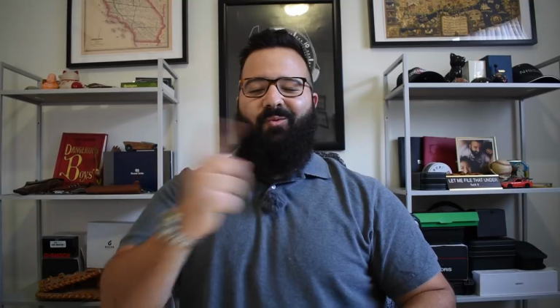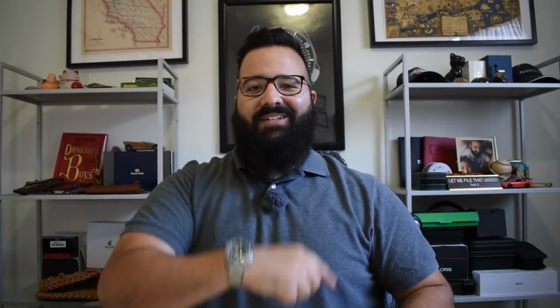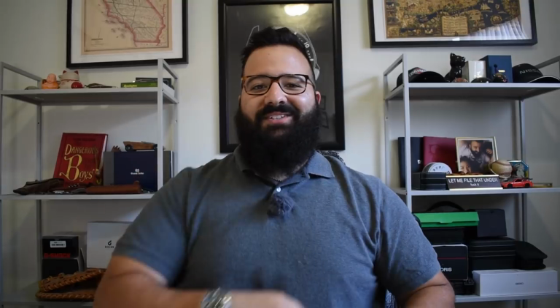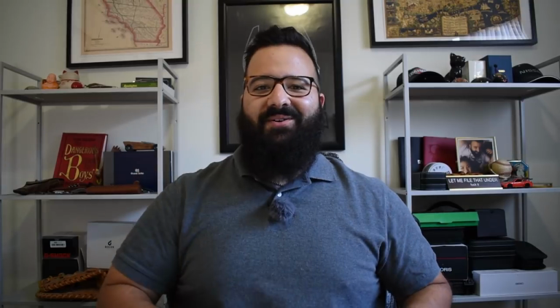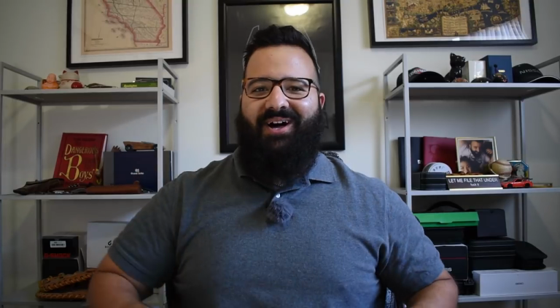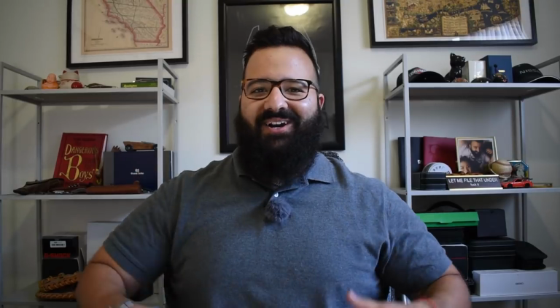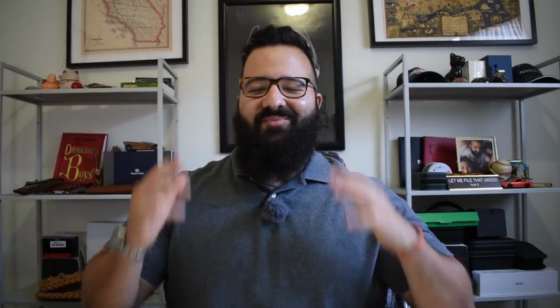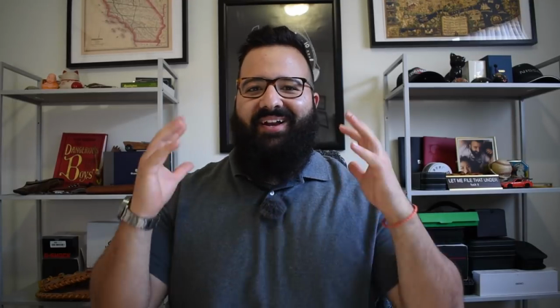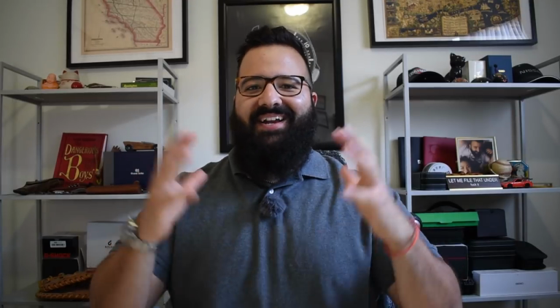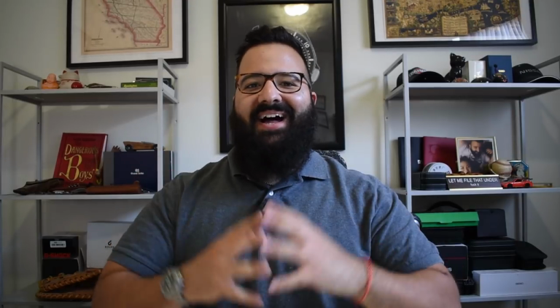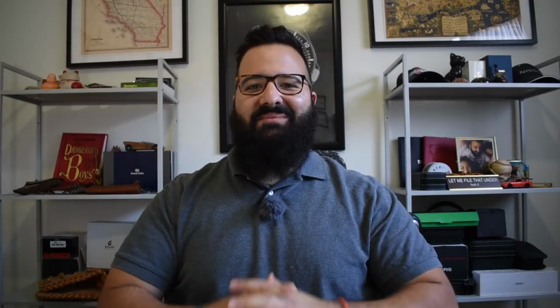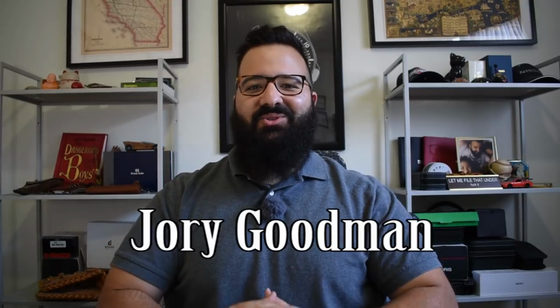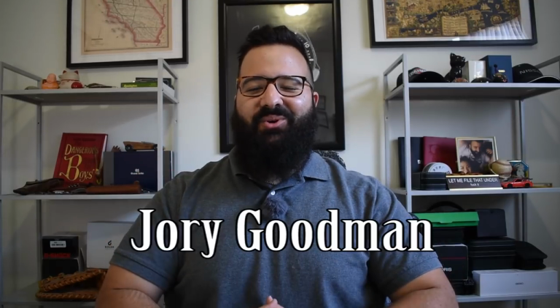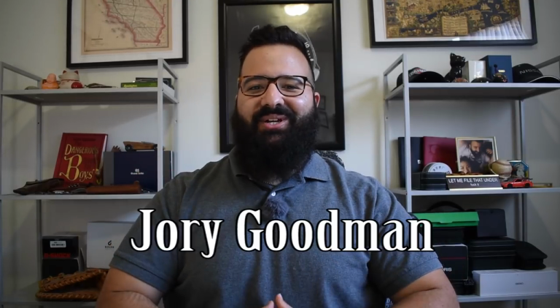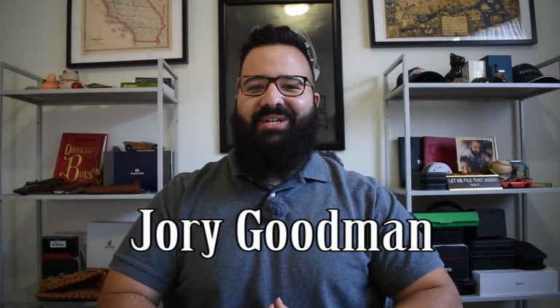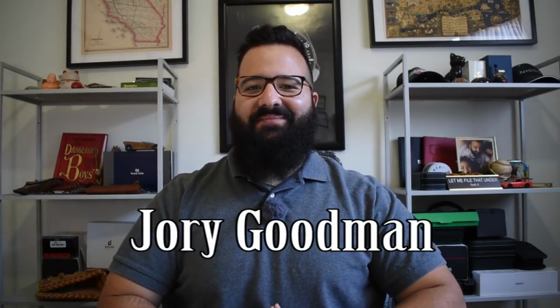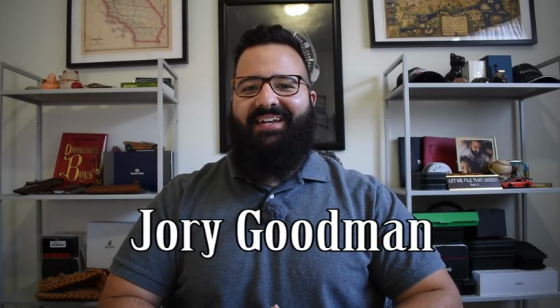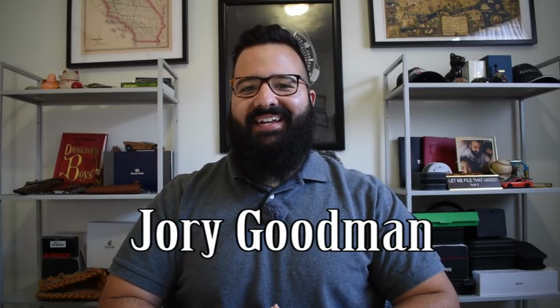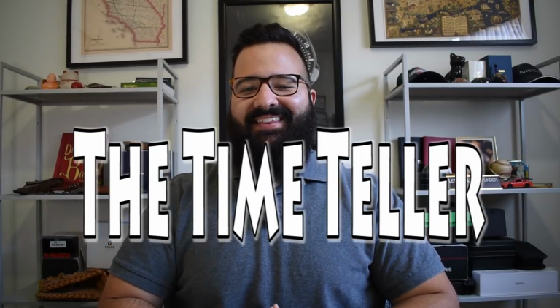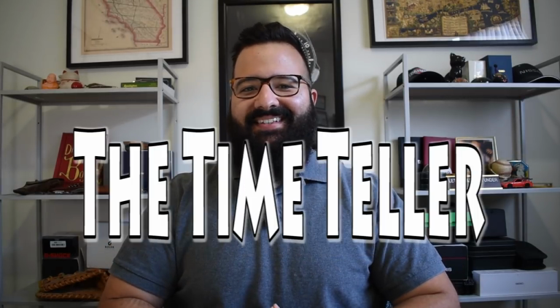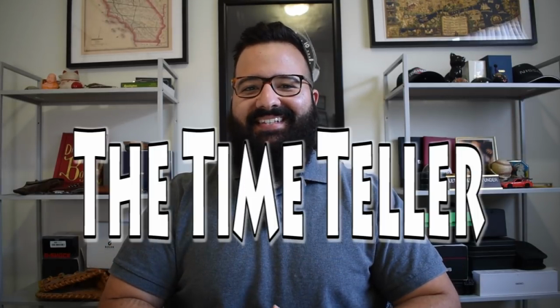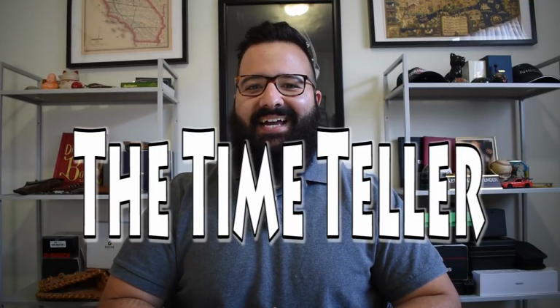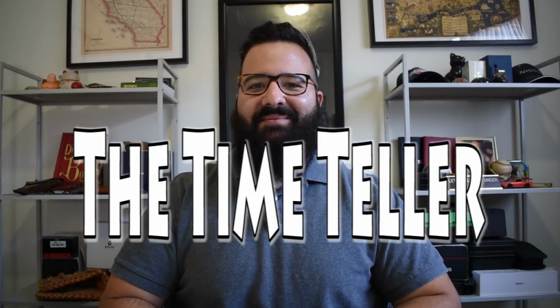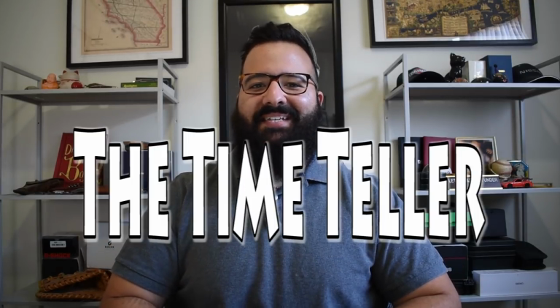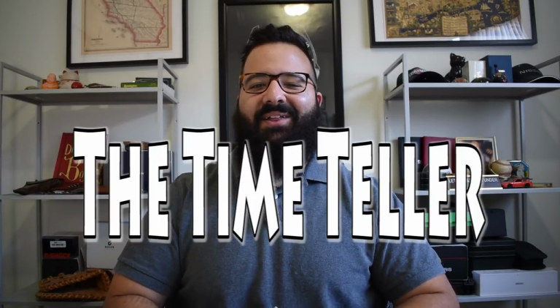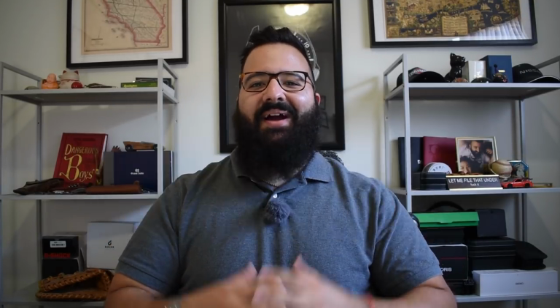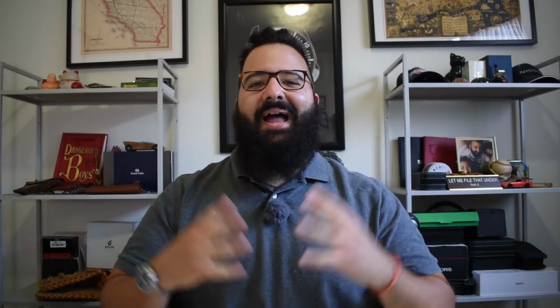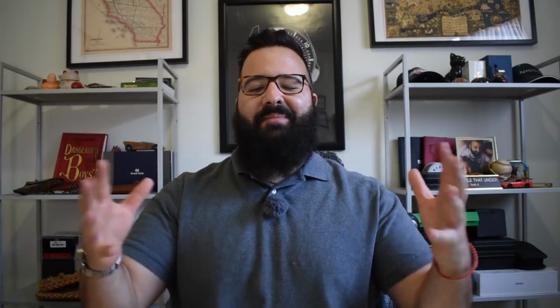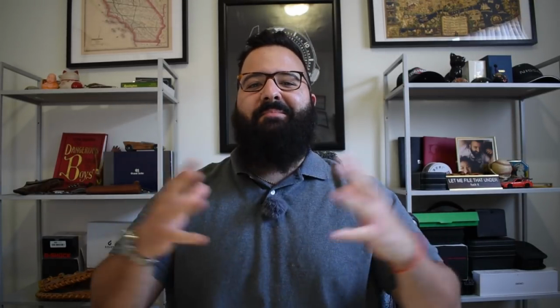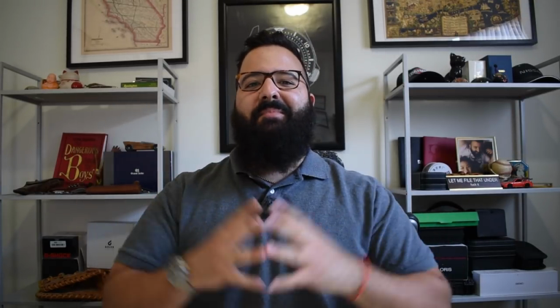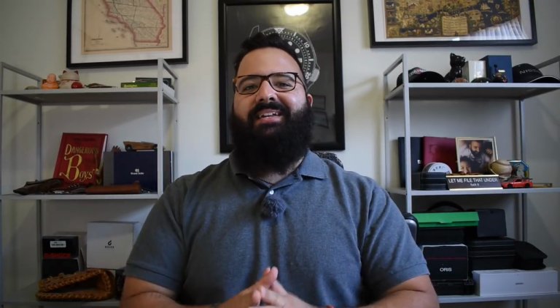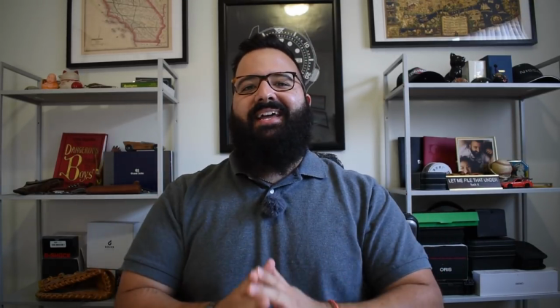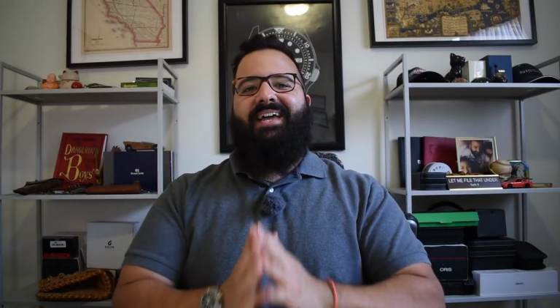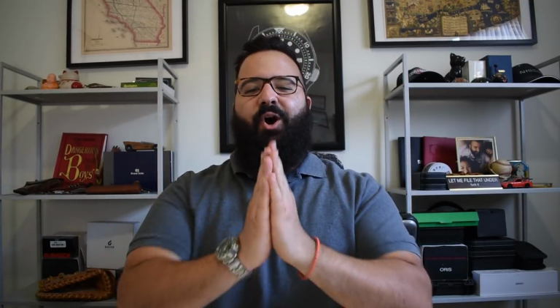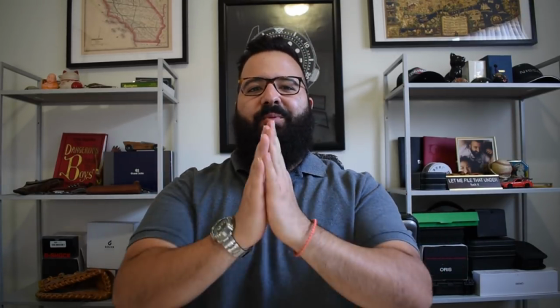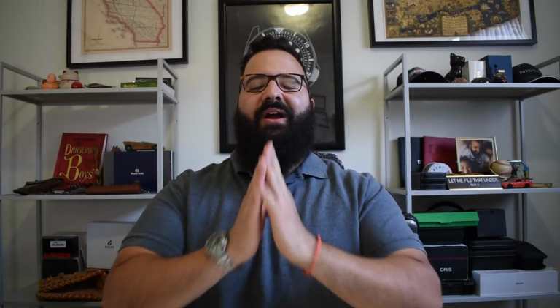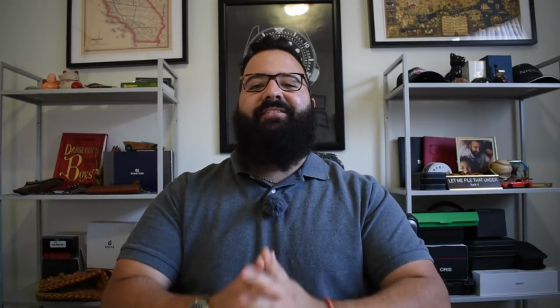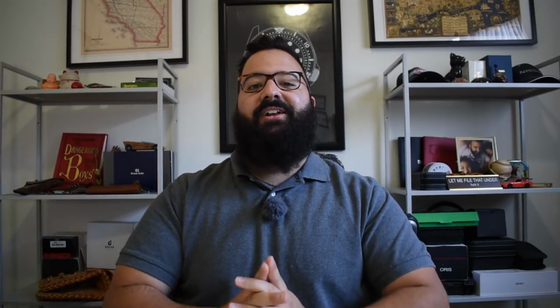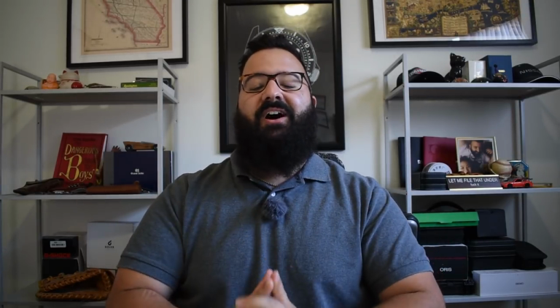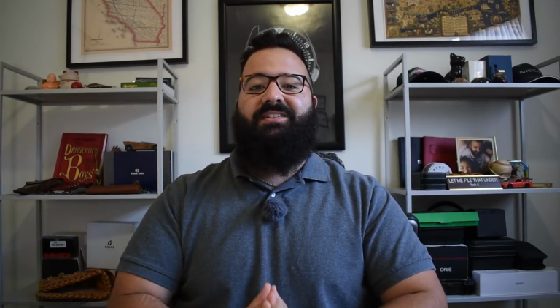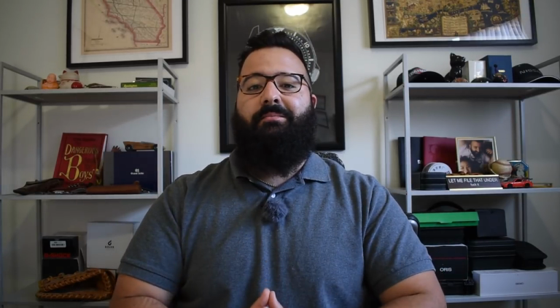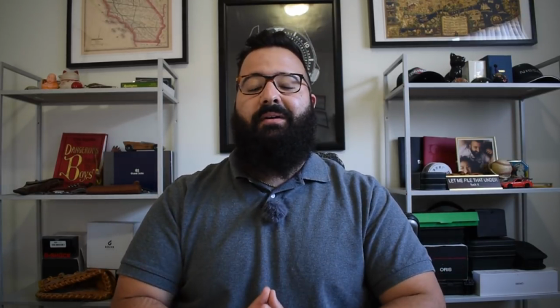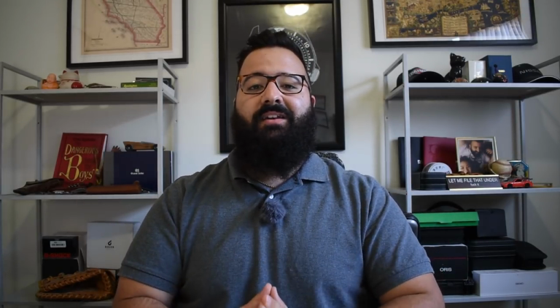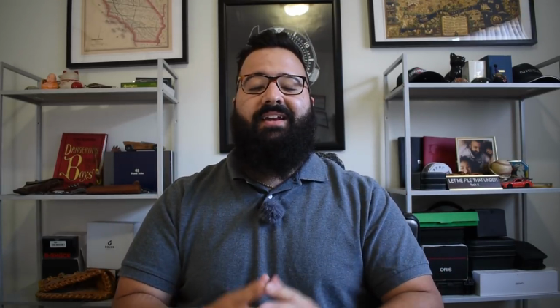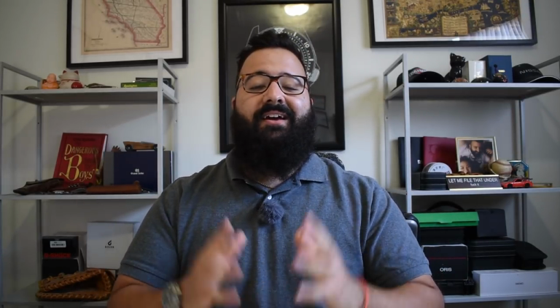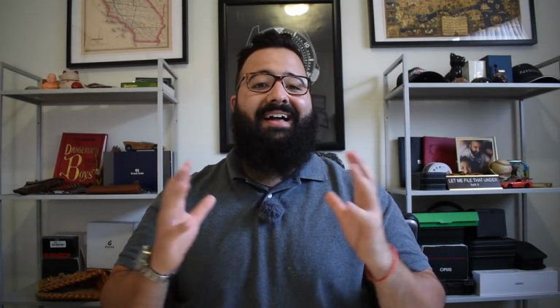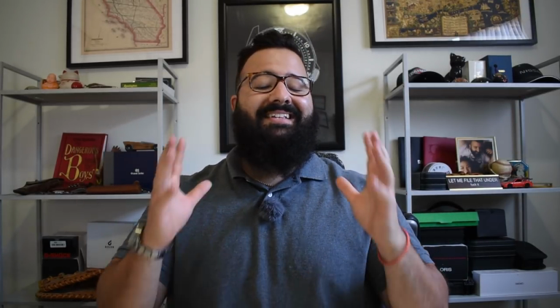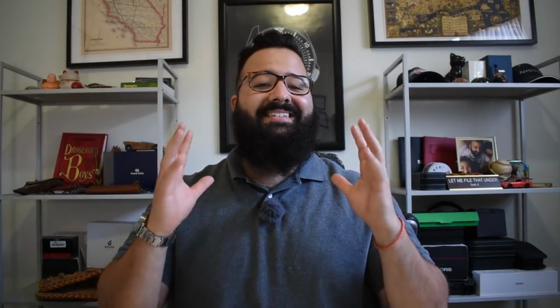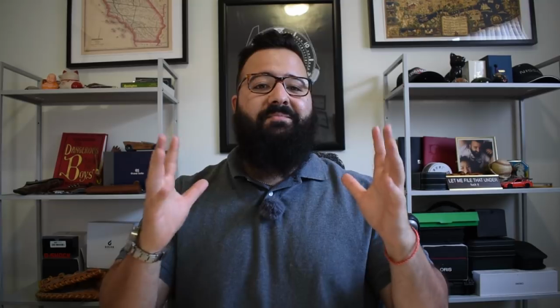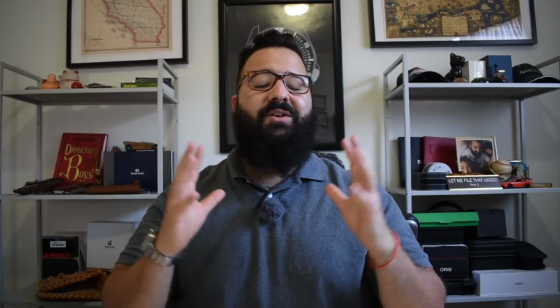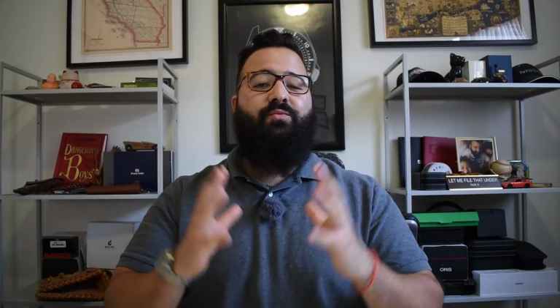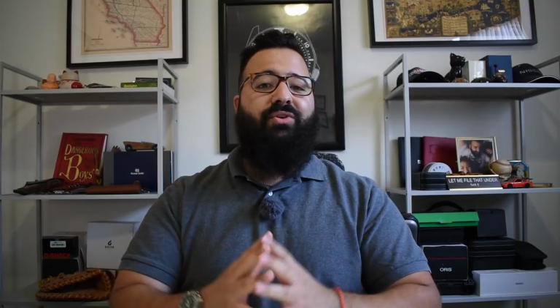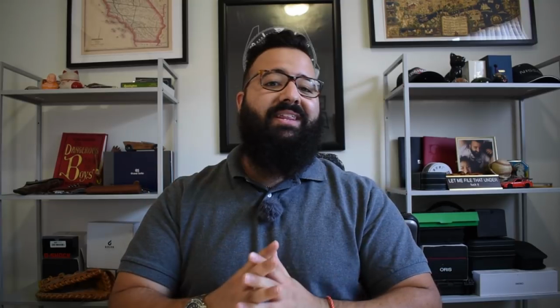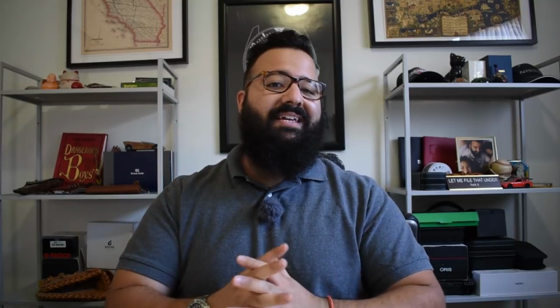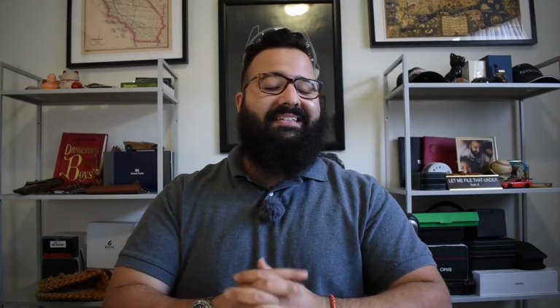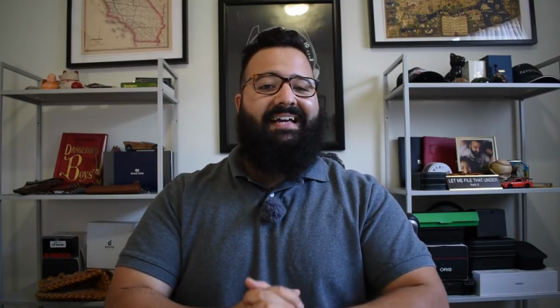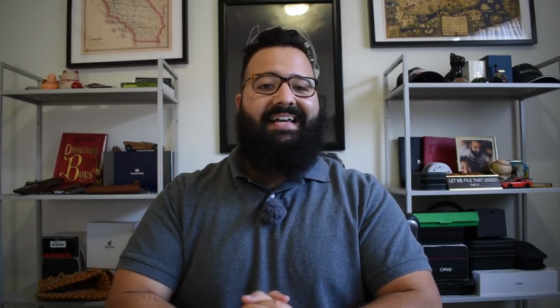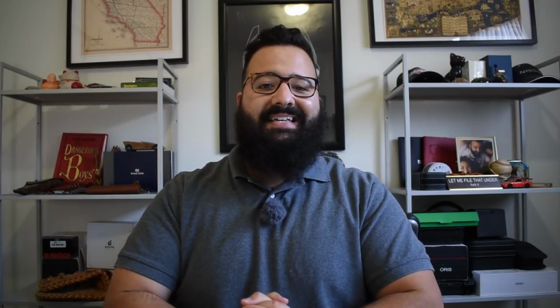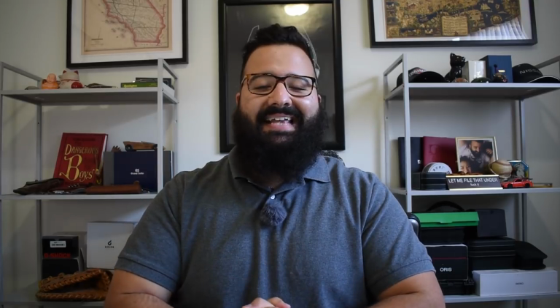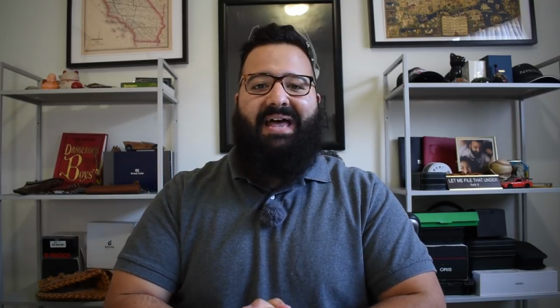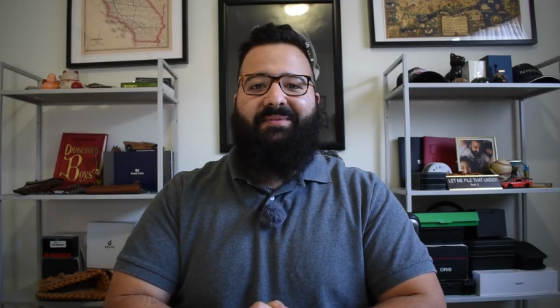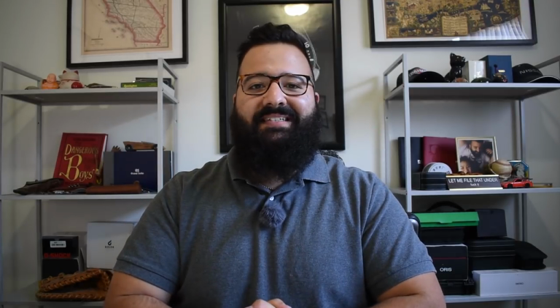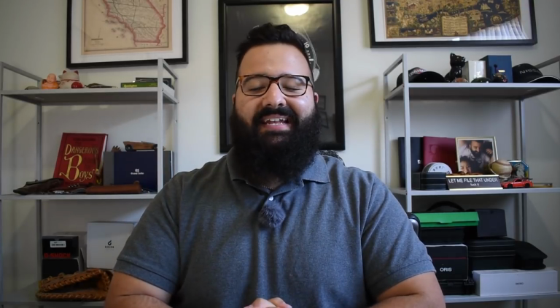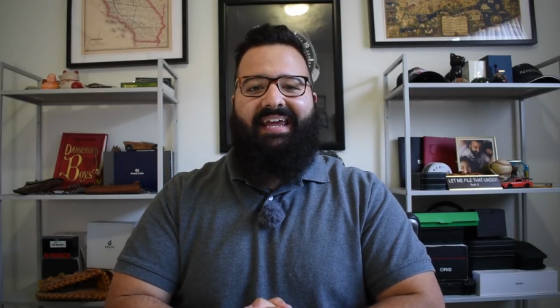What's going on everybody? I'm Jory Goodman, the Time Teller. Happy Monday — I hope you're having an awesome Monday. Something really exciting has happened today.